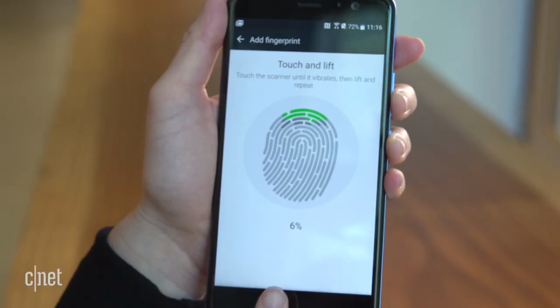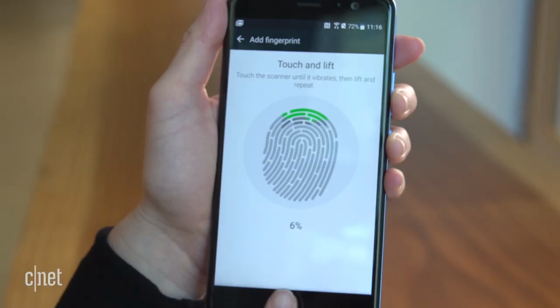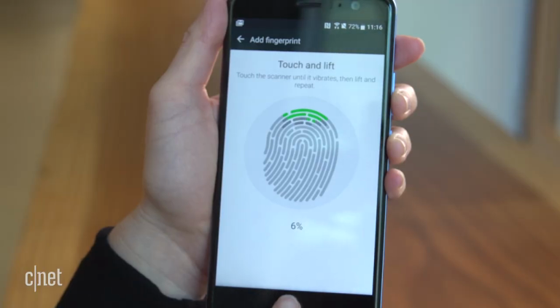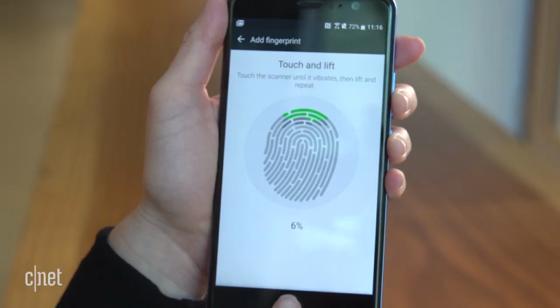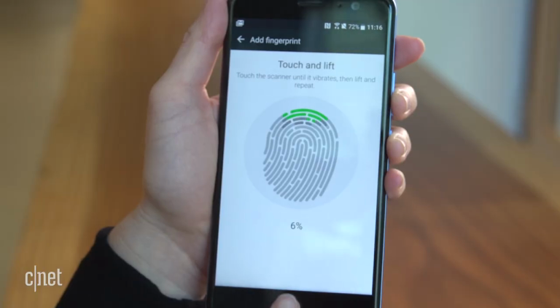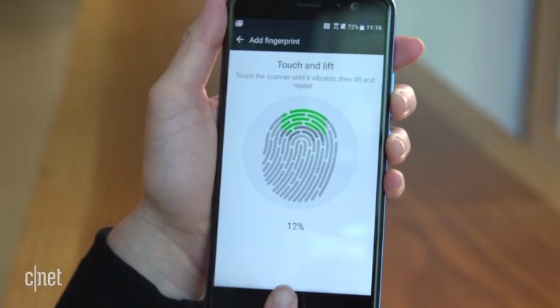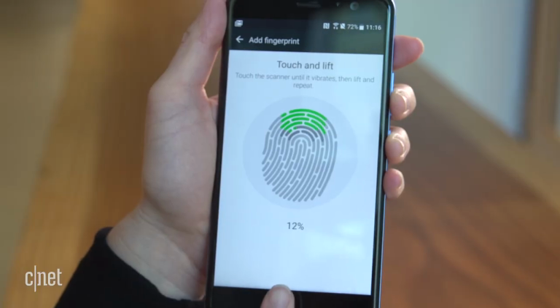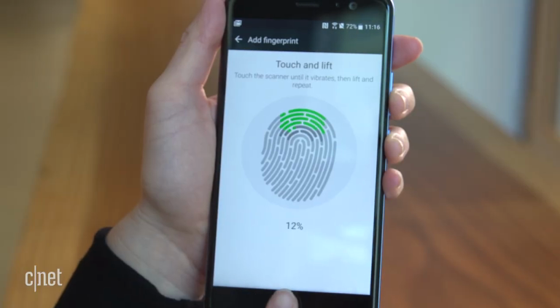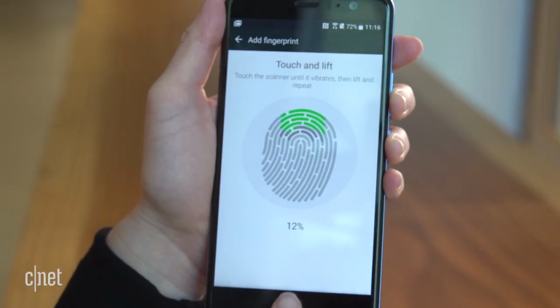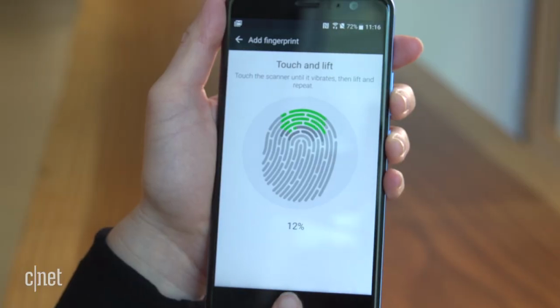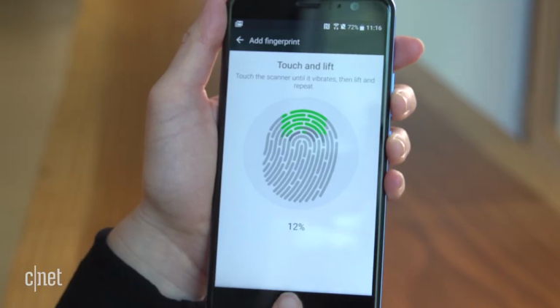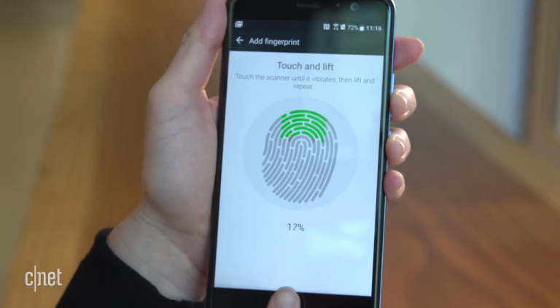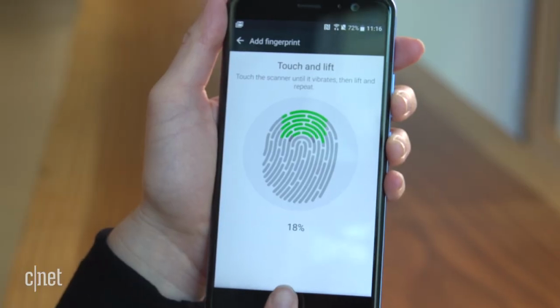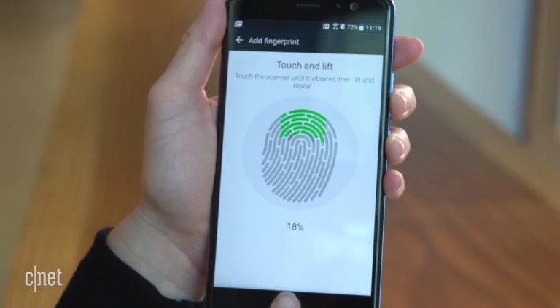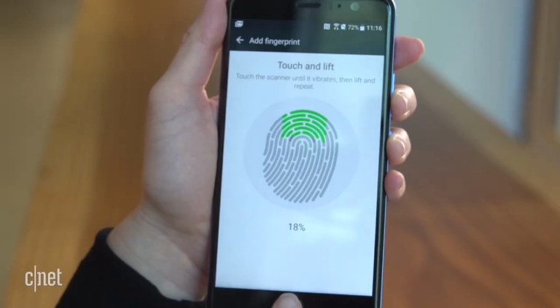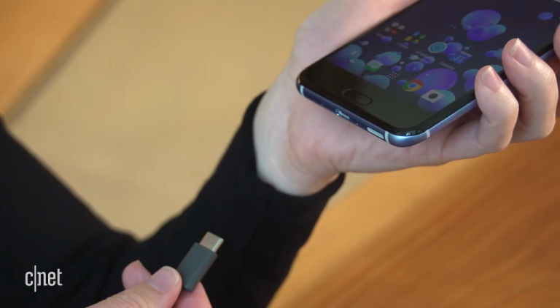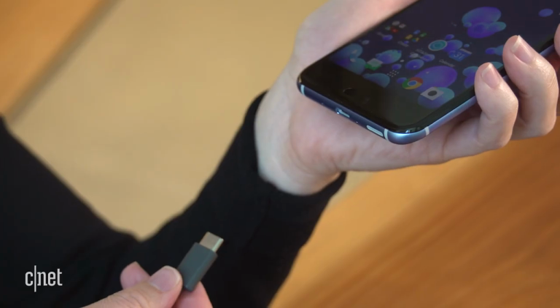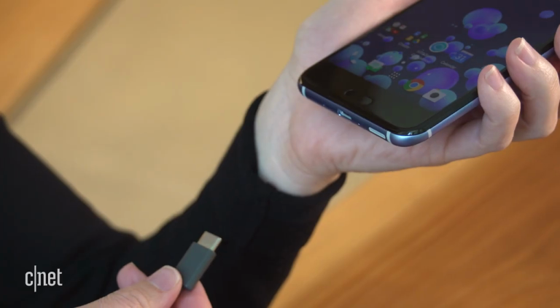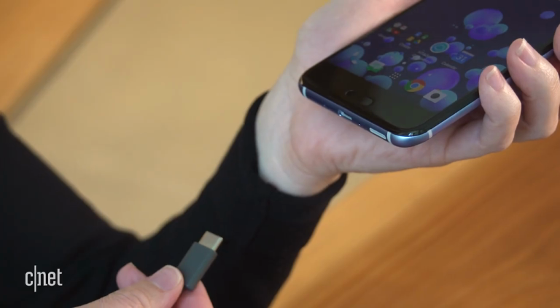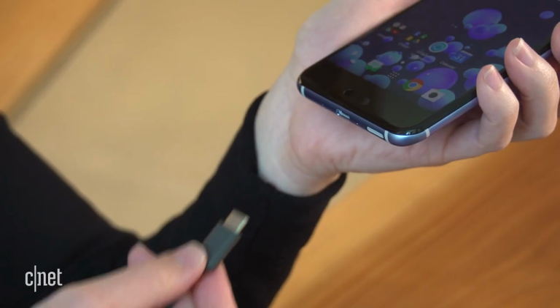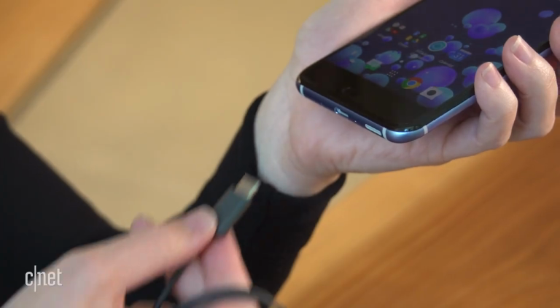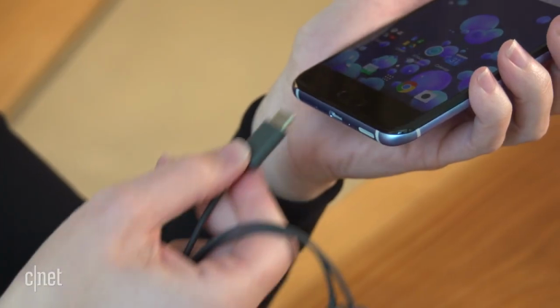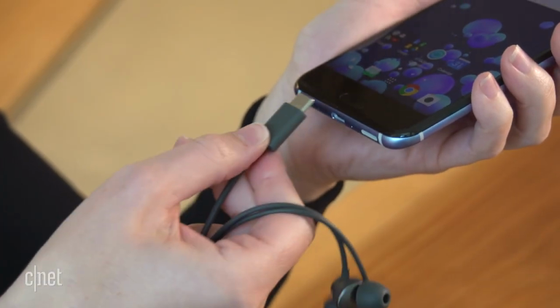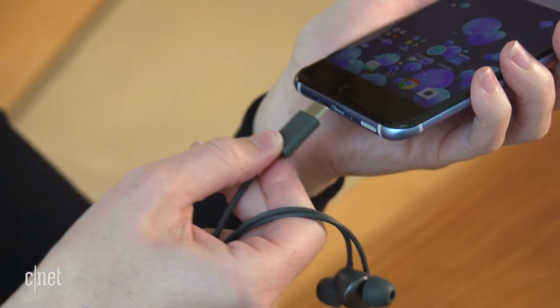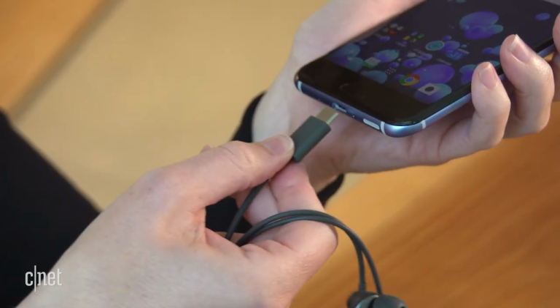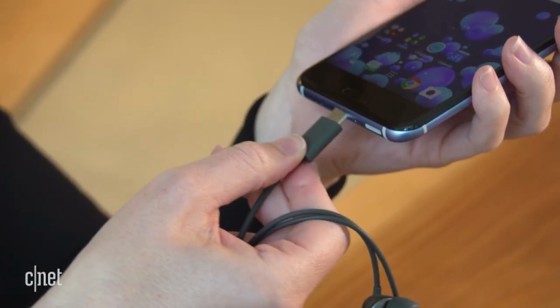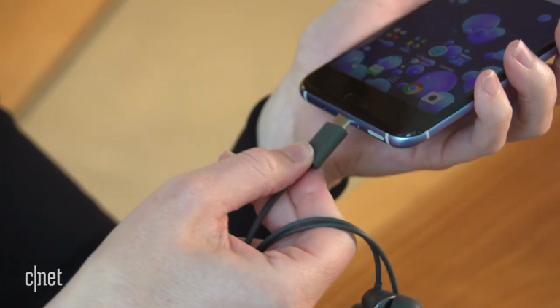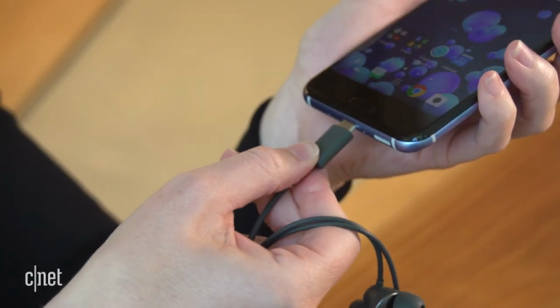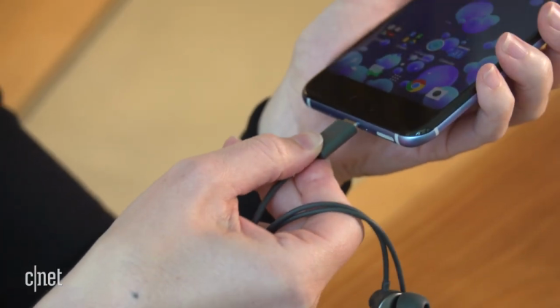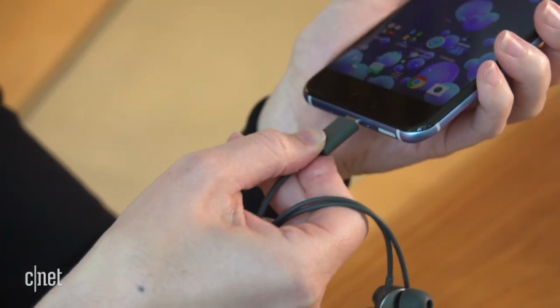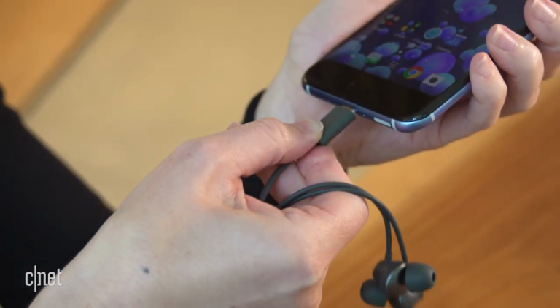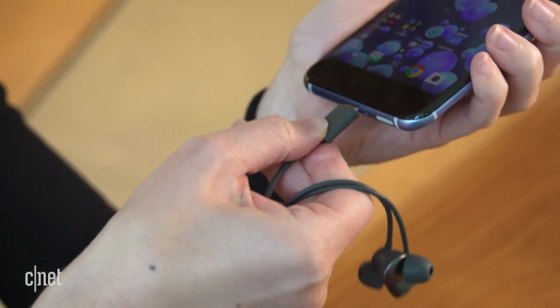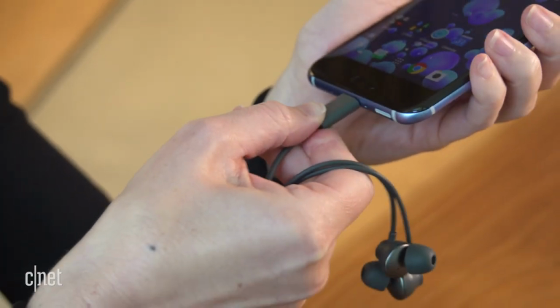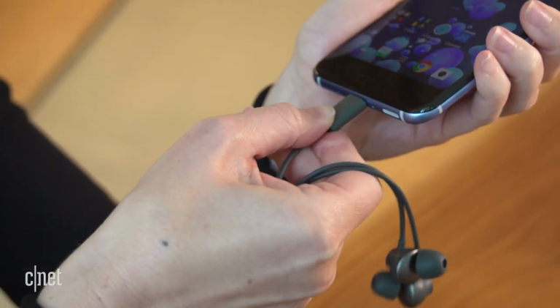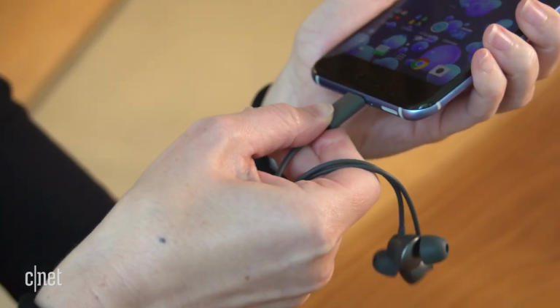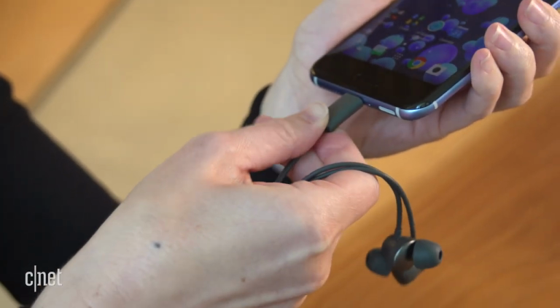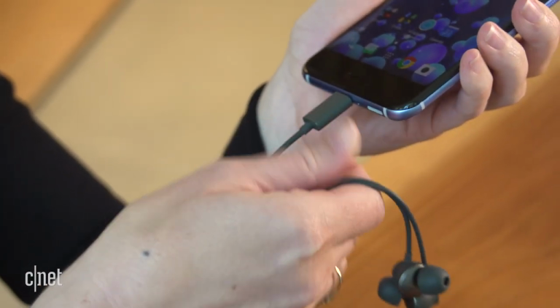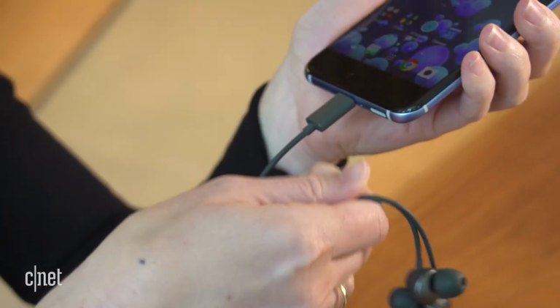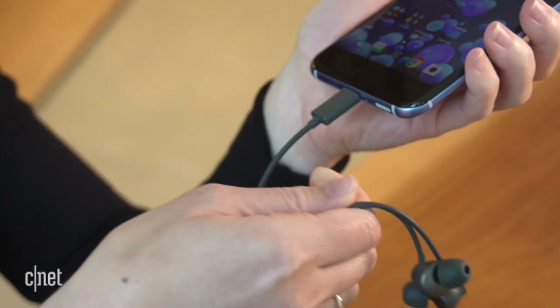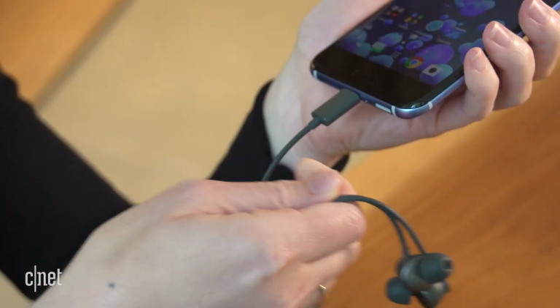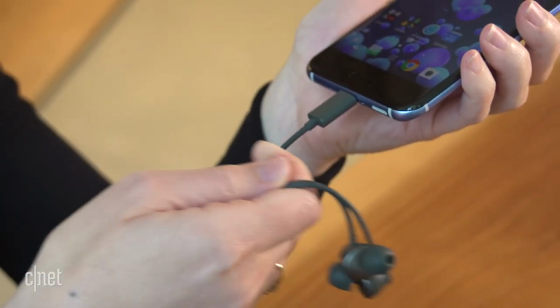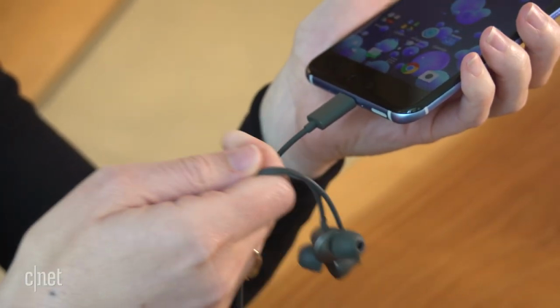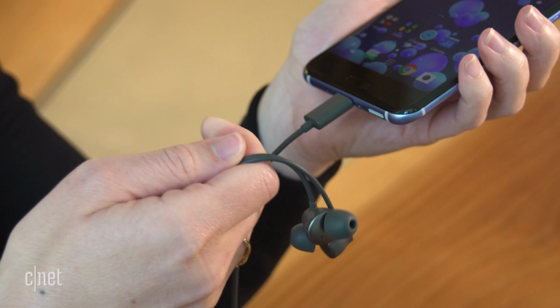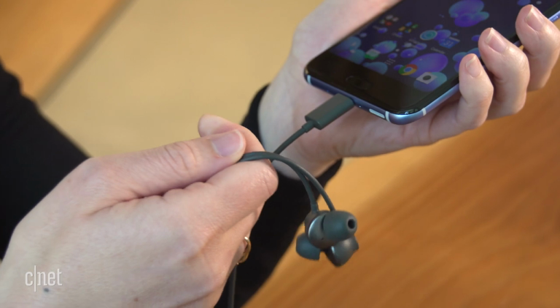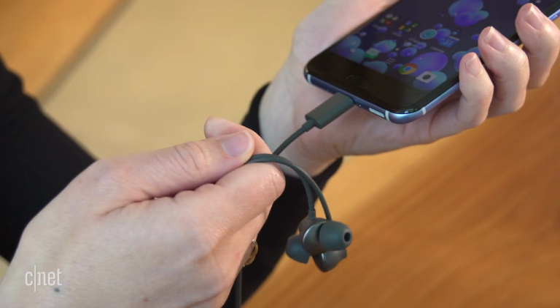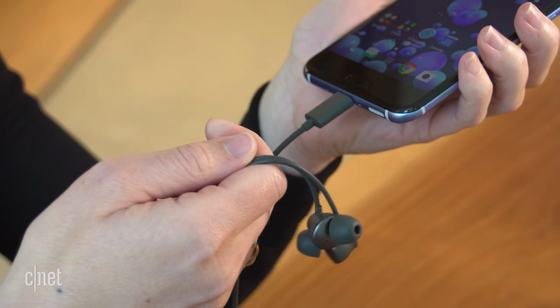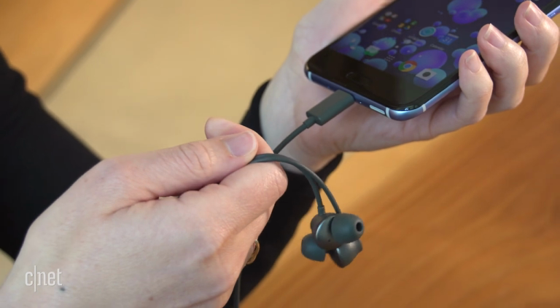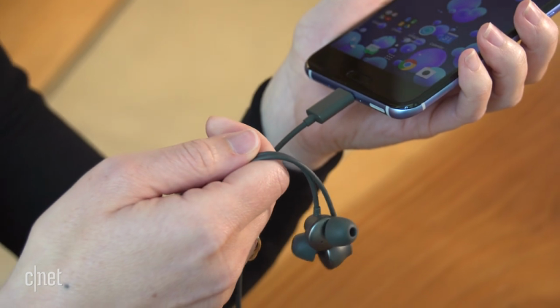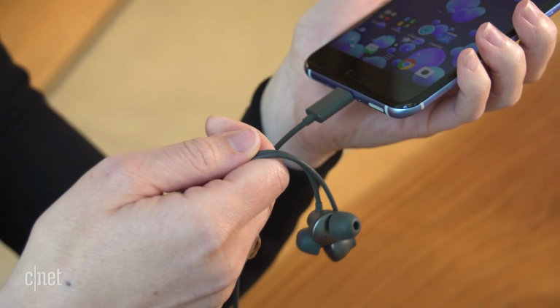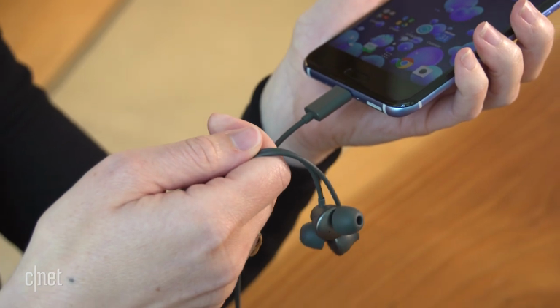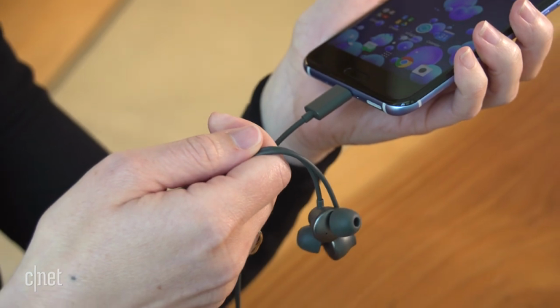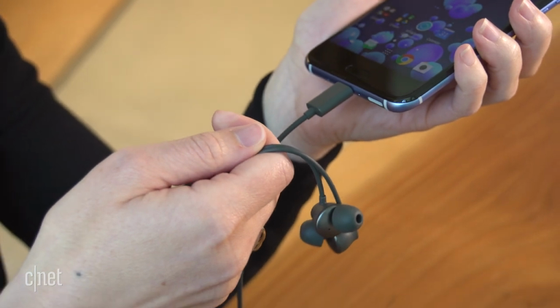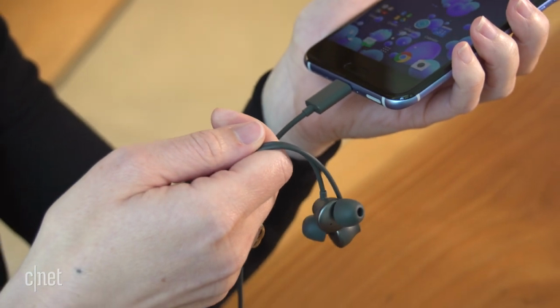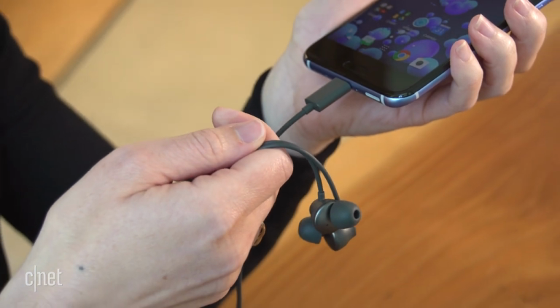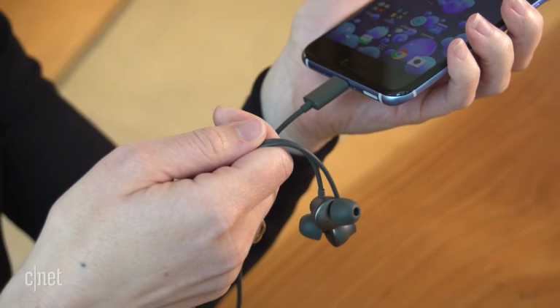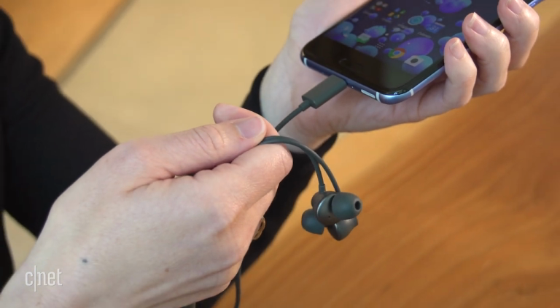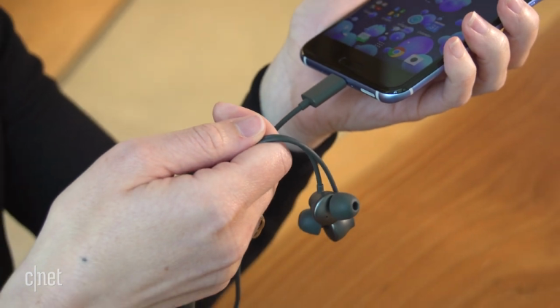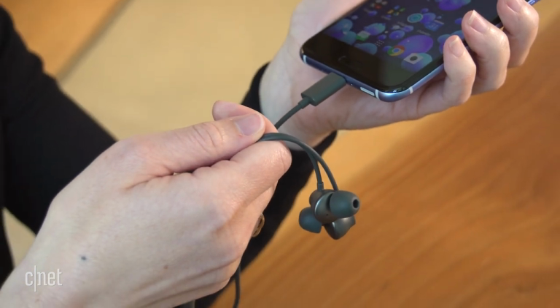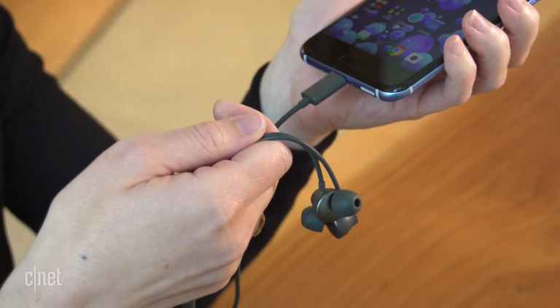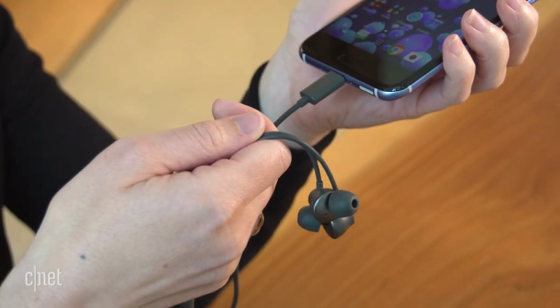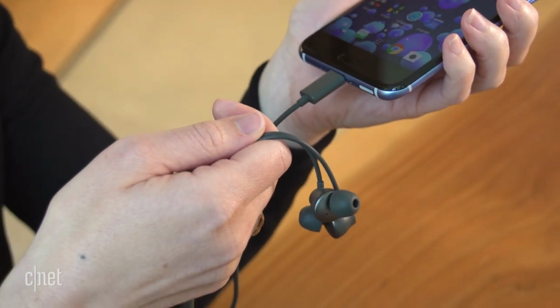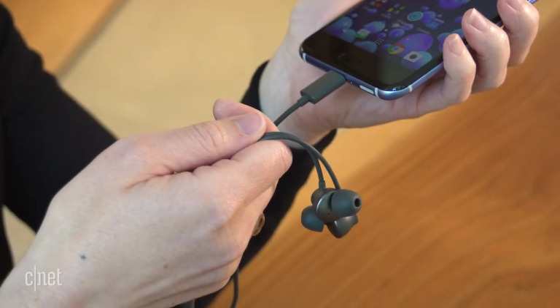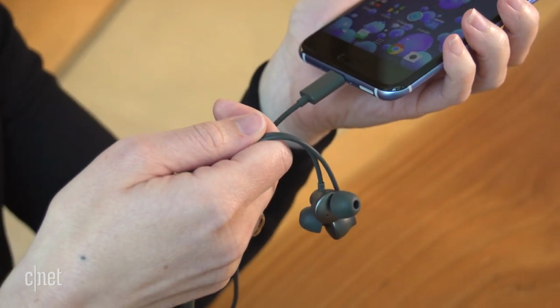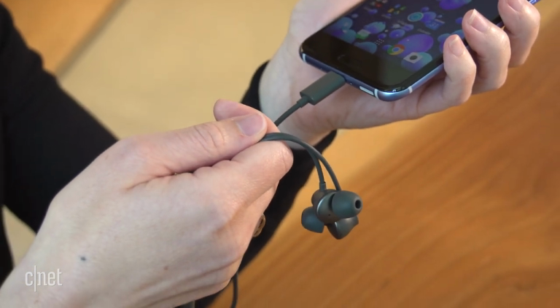You'll get a fingerprint reader, but no headphone jack. Sorry, you'll have to use the USB-C port to plug in your wired headphones.